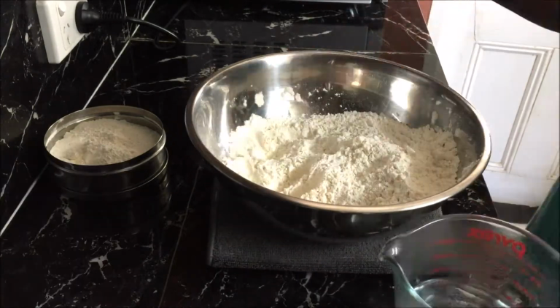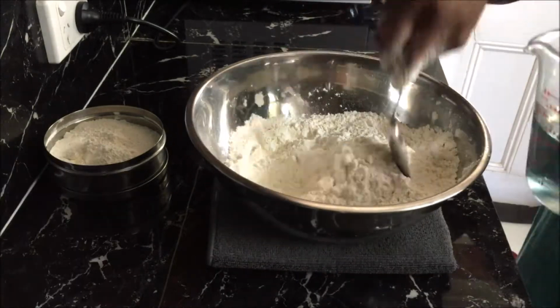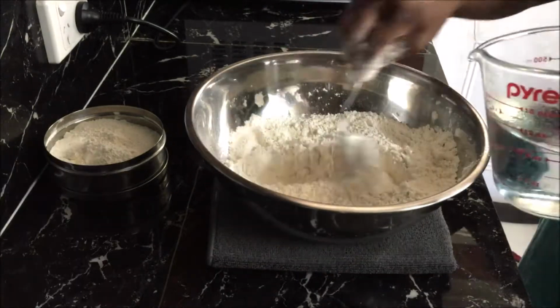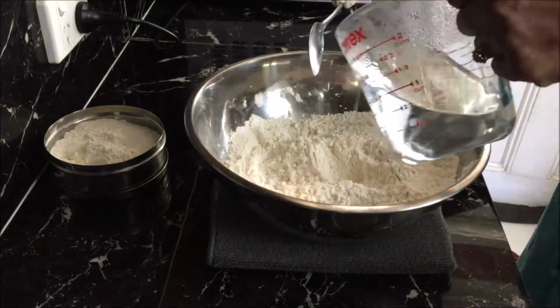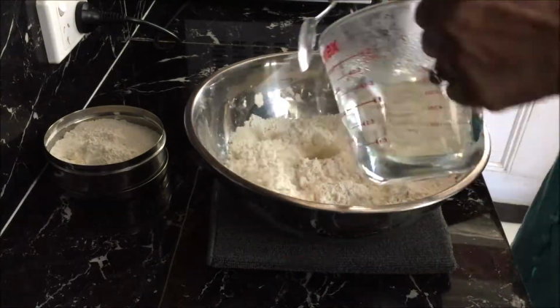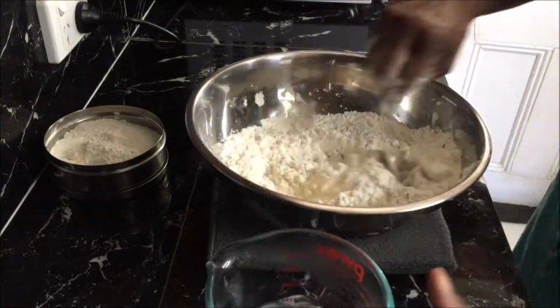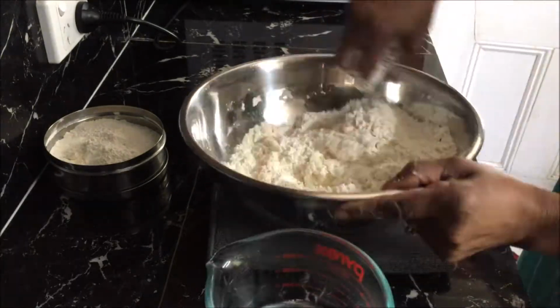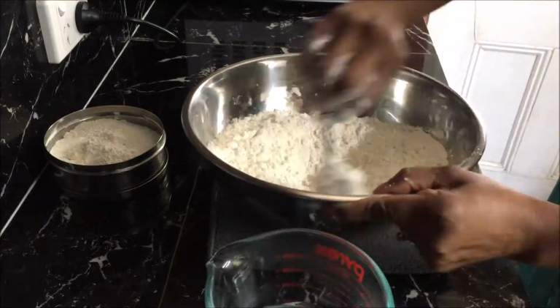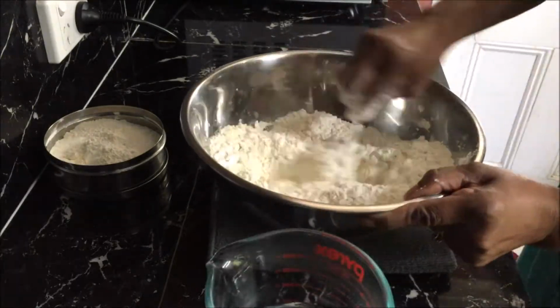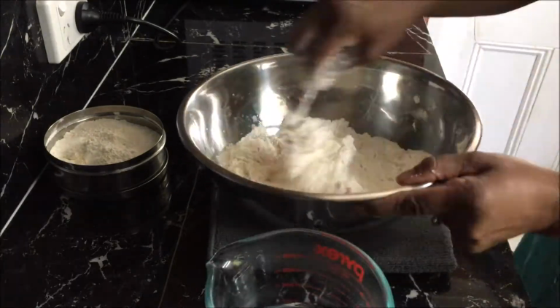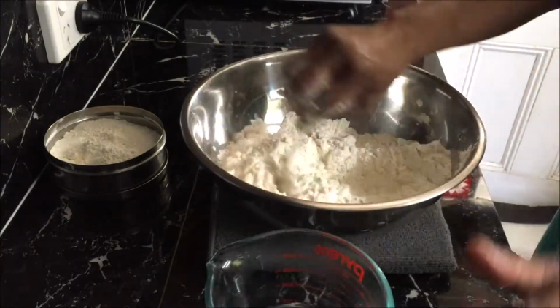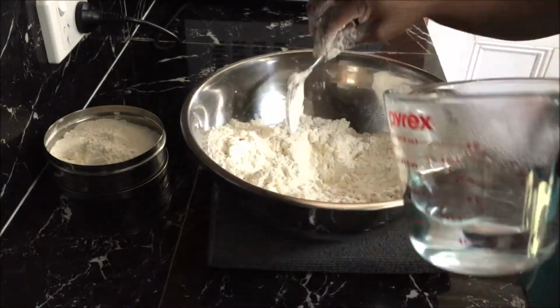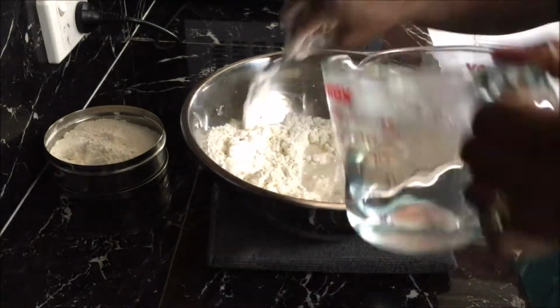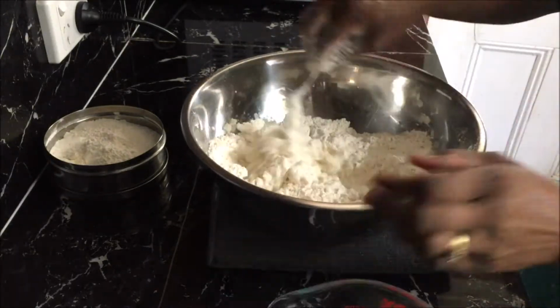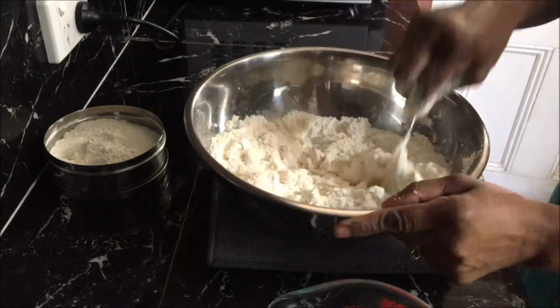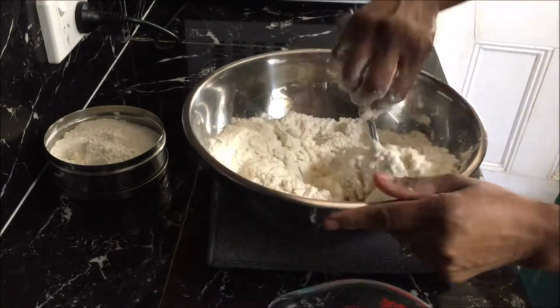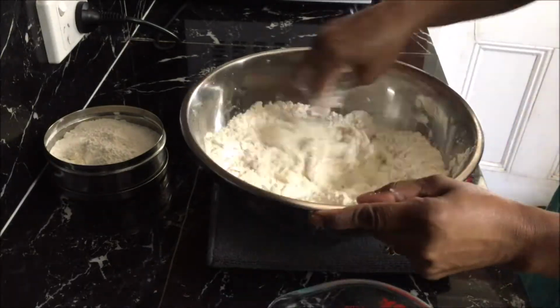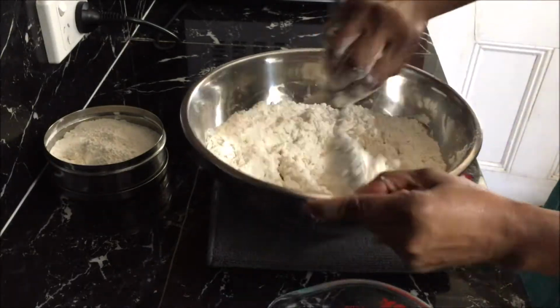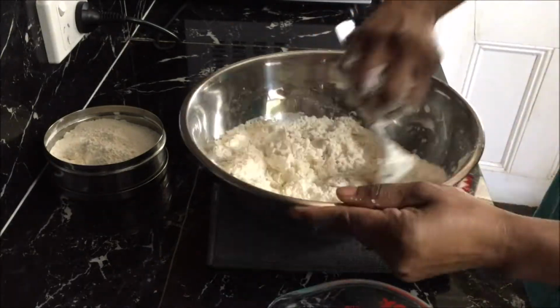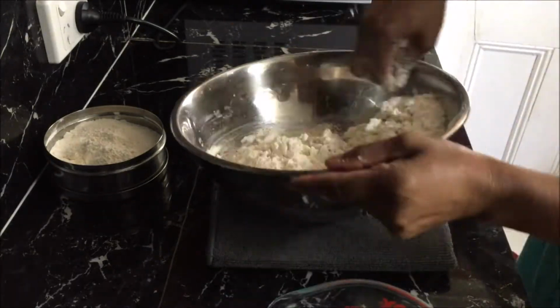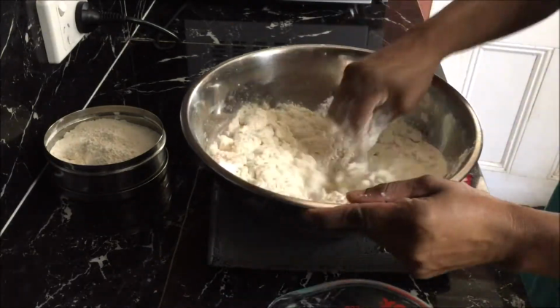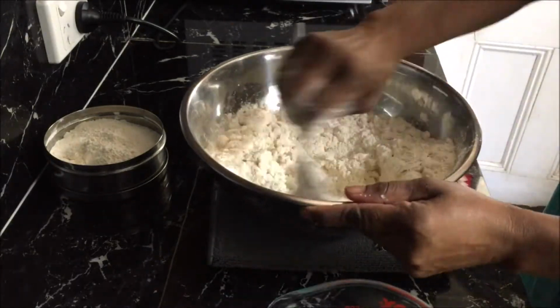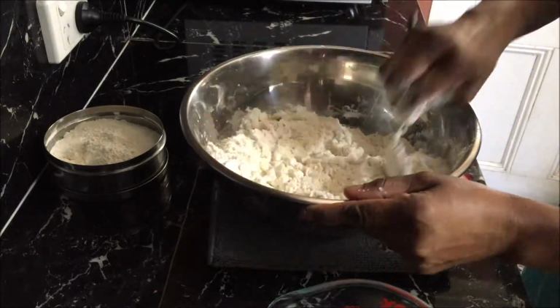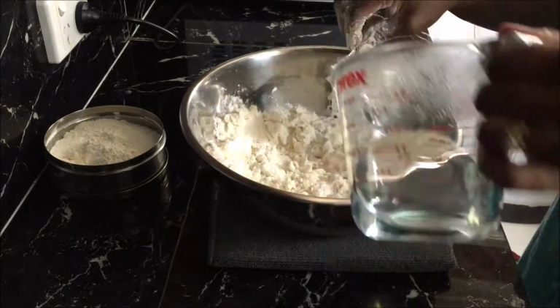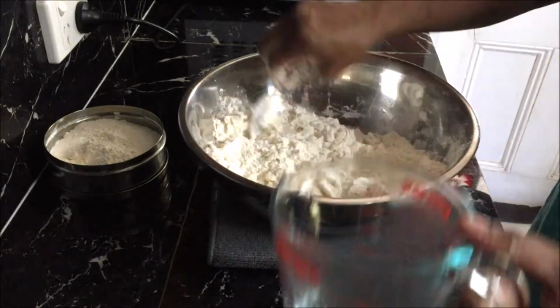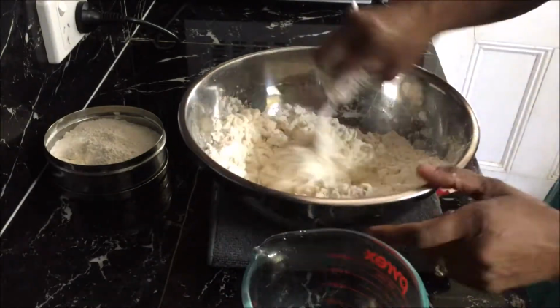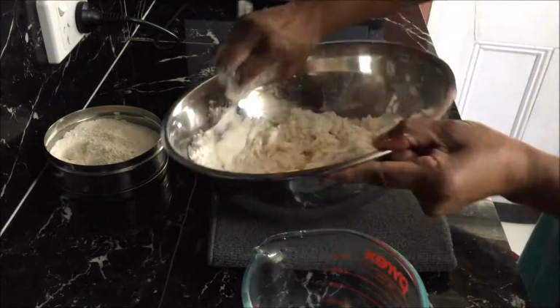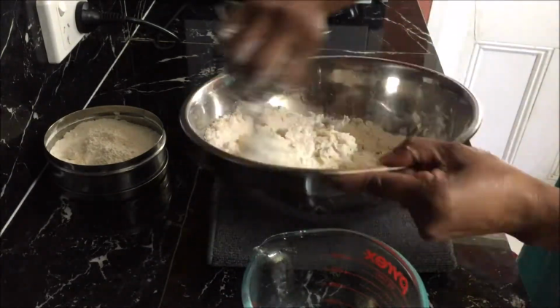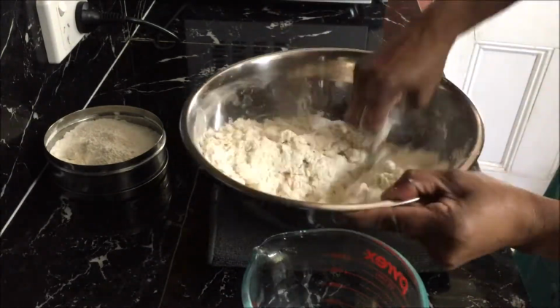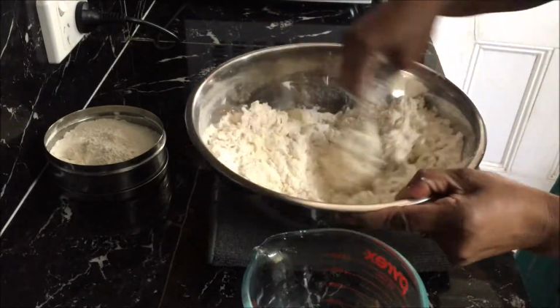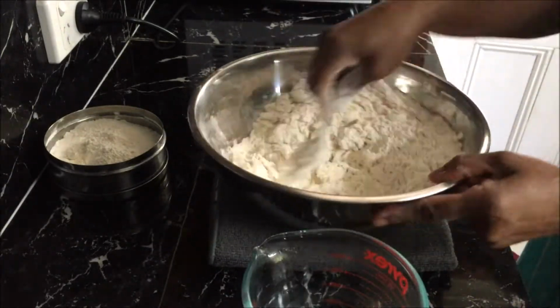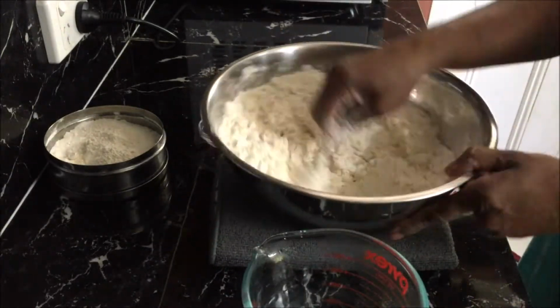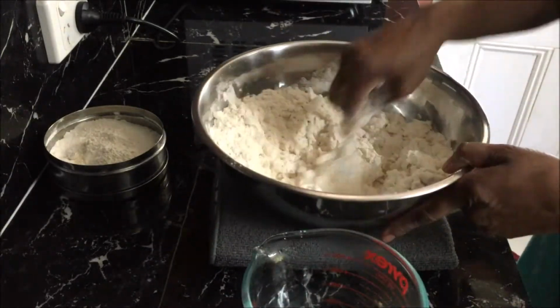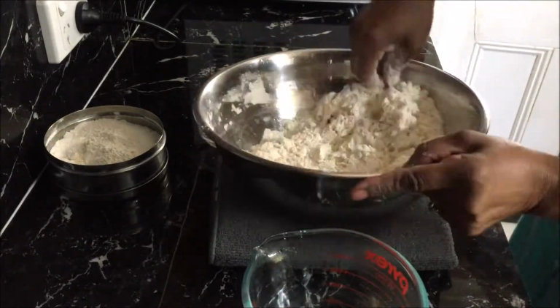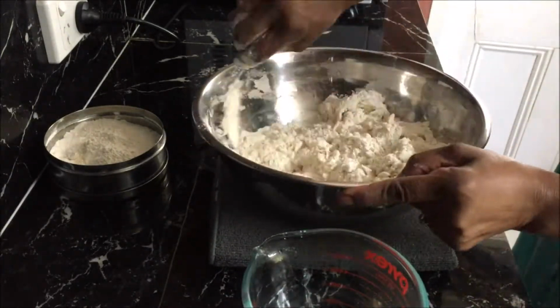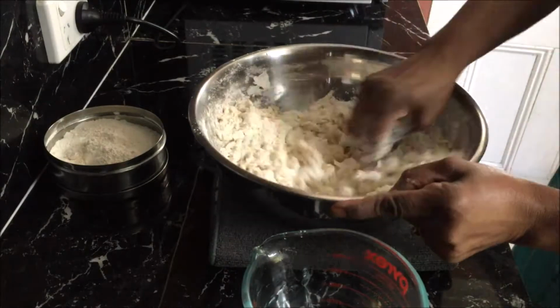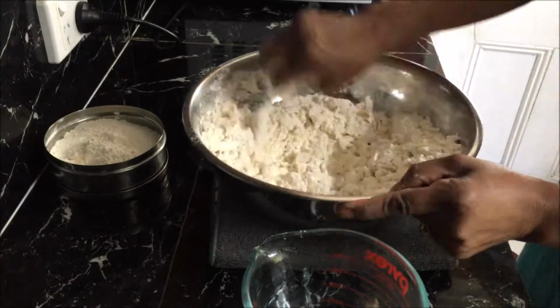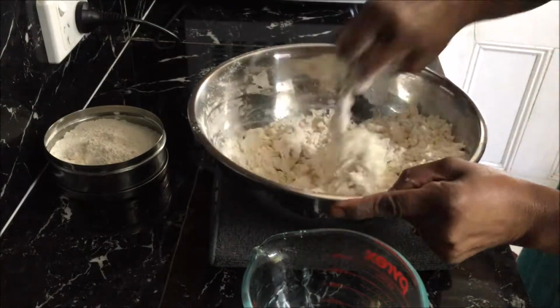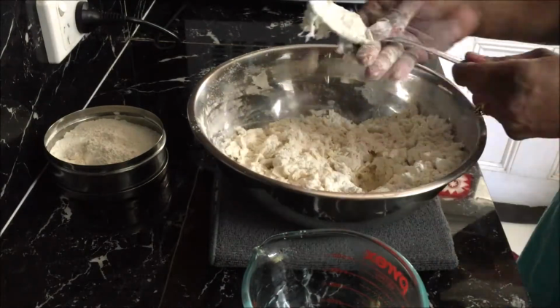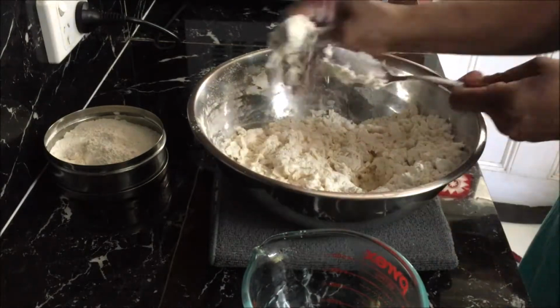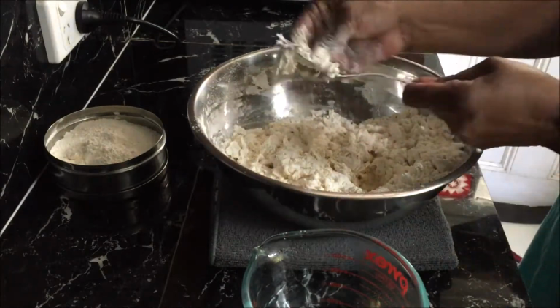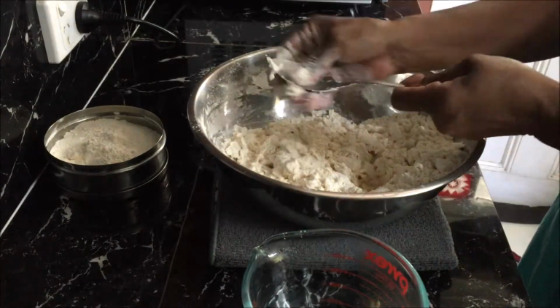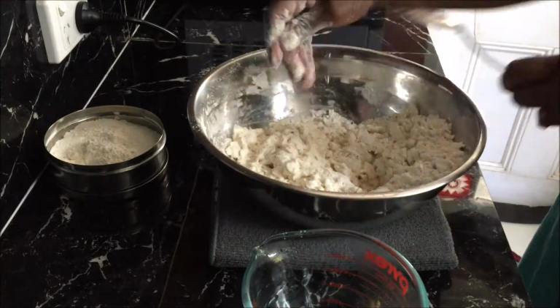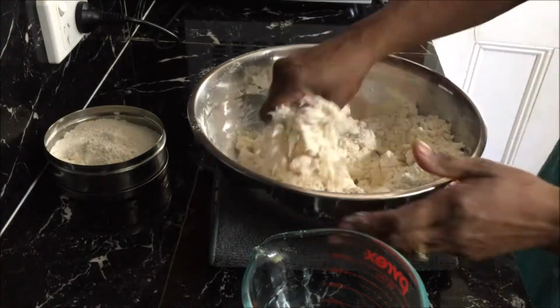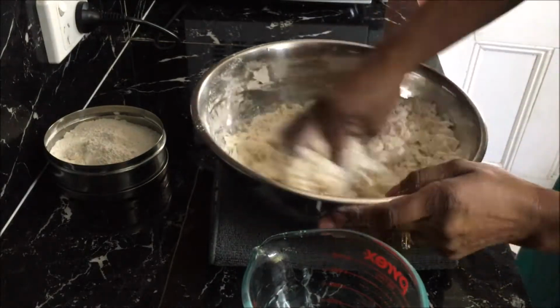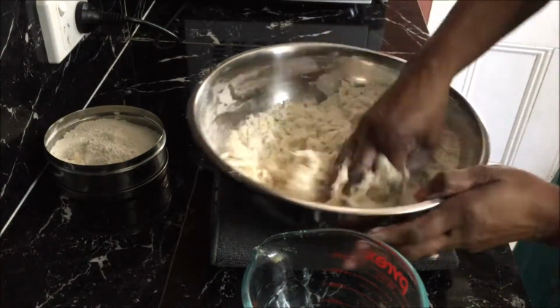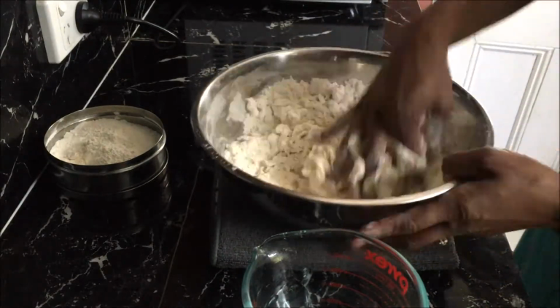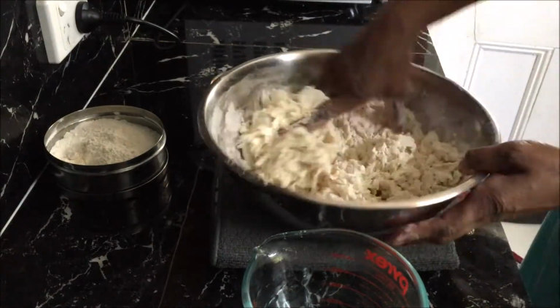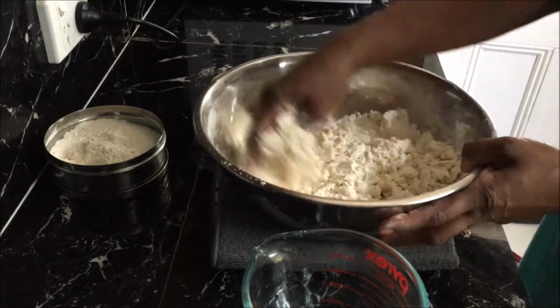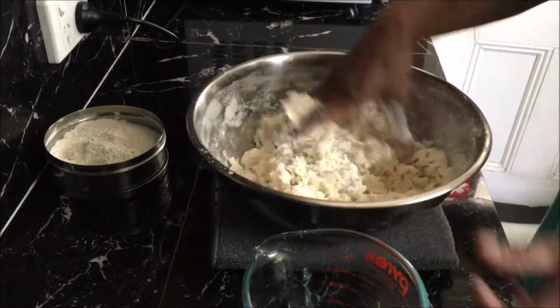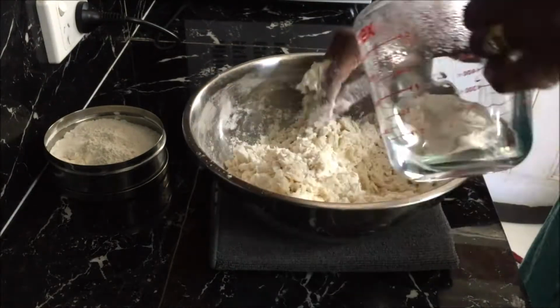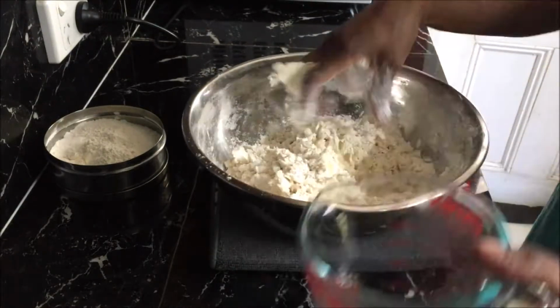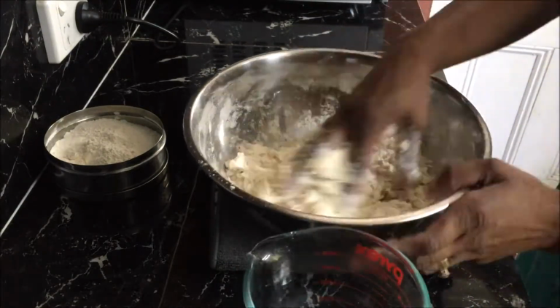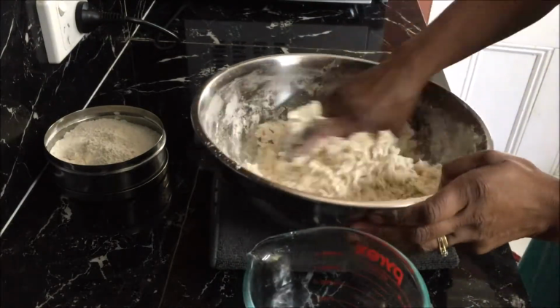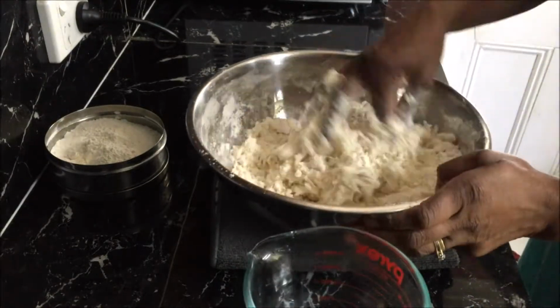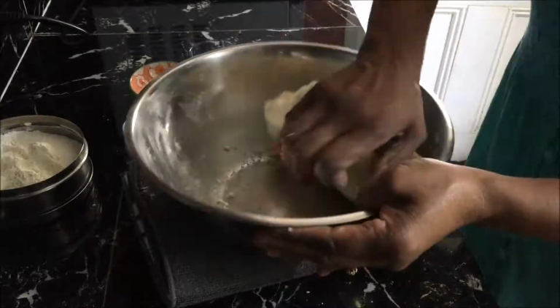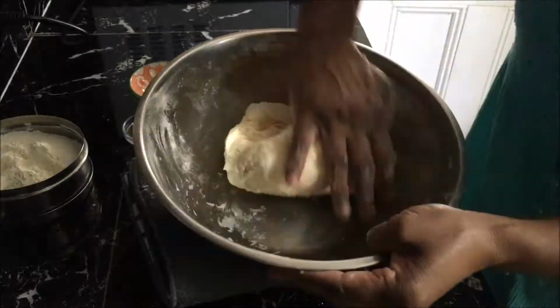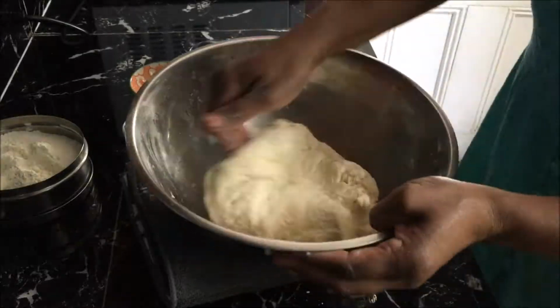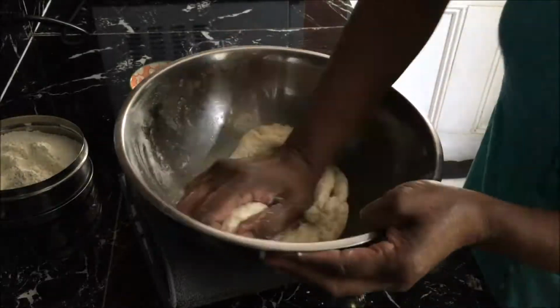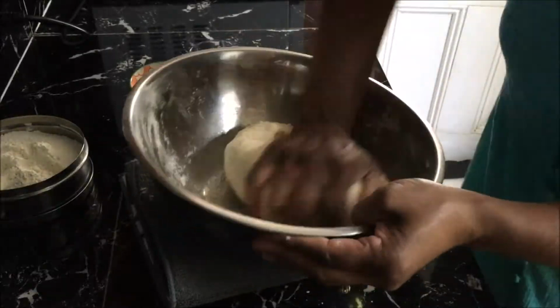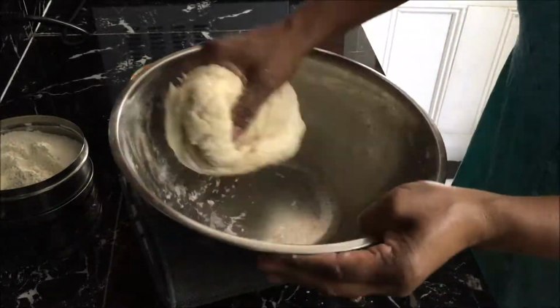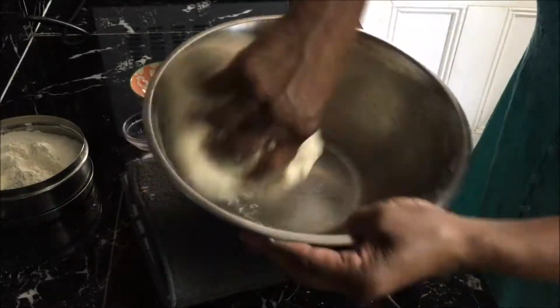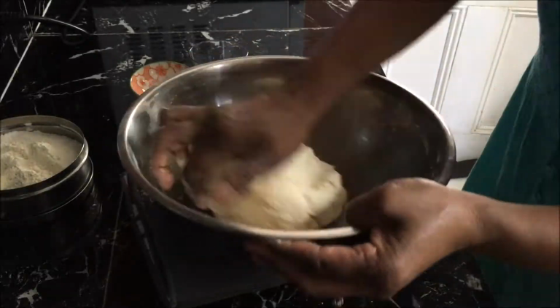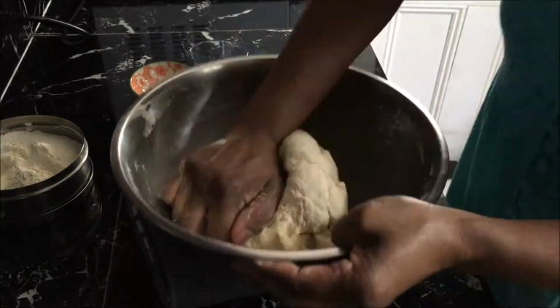Add water little by little and mix it using a spoon. Now use your hands to knead it into a smooth dough.